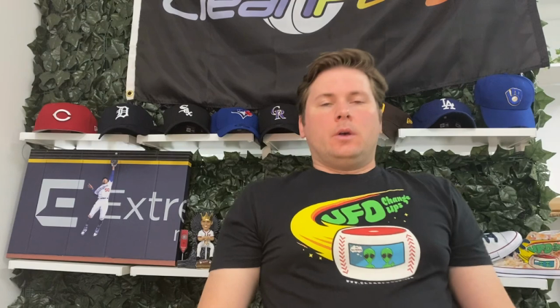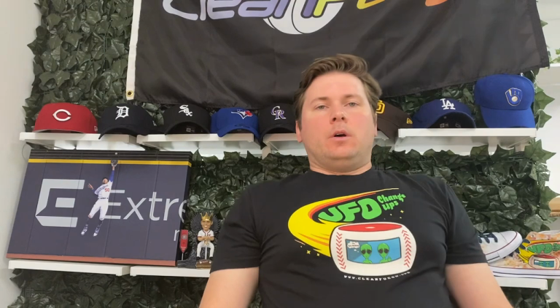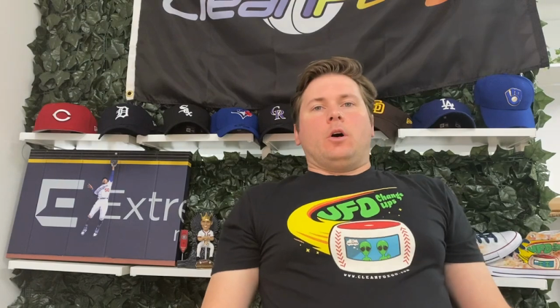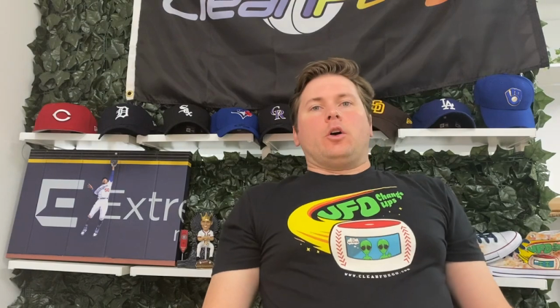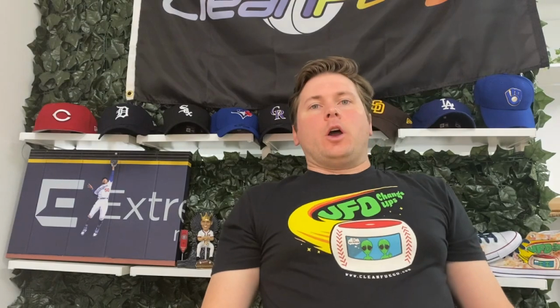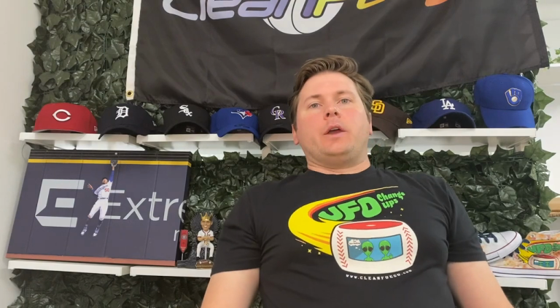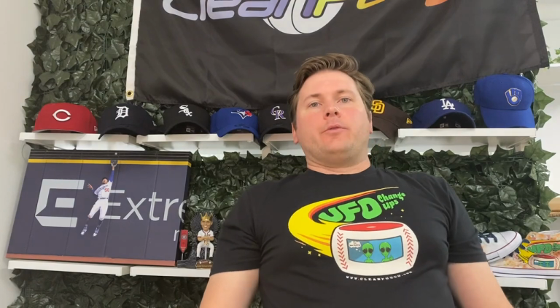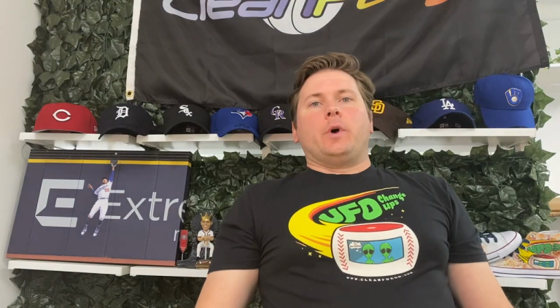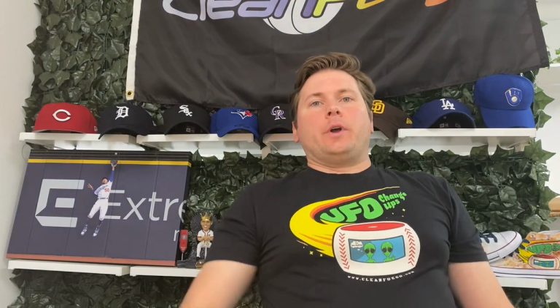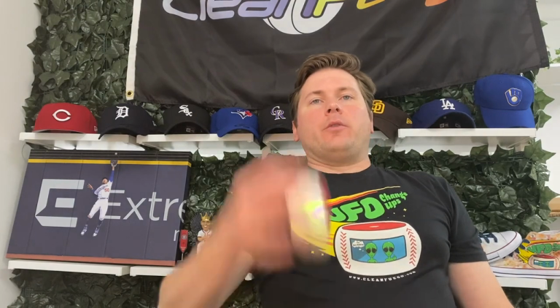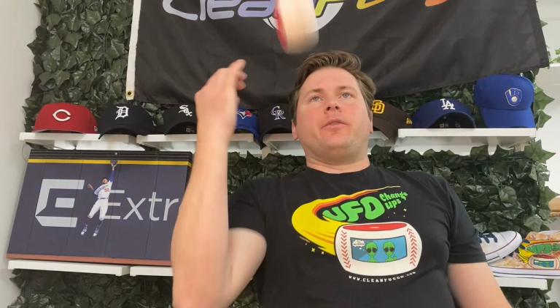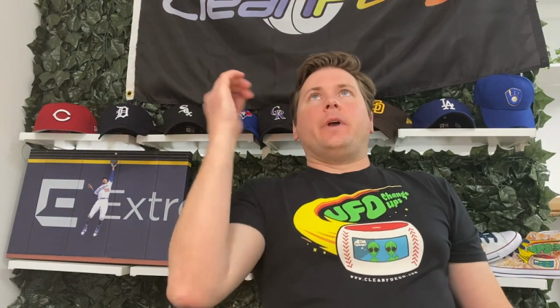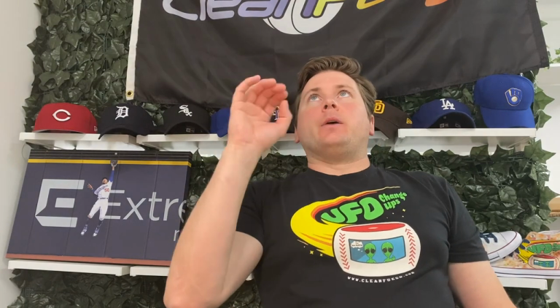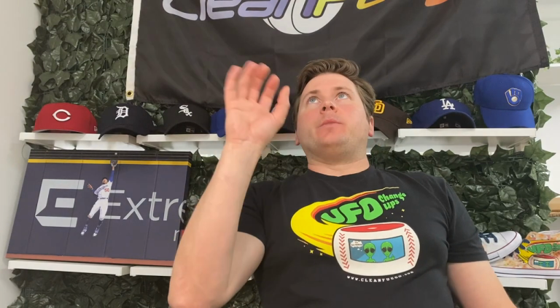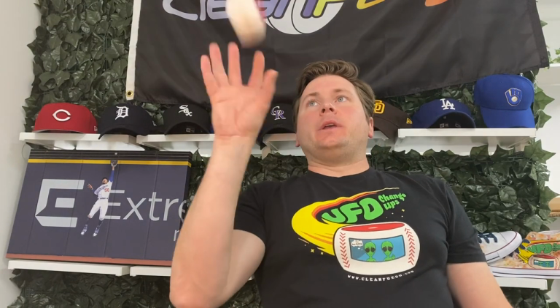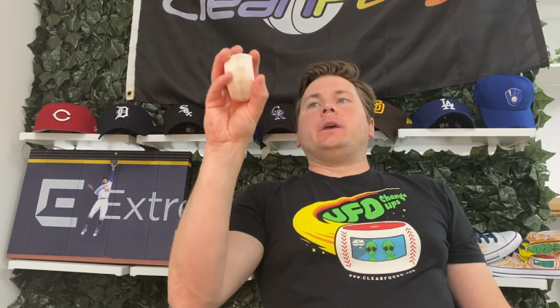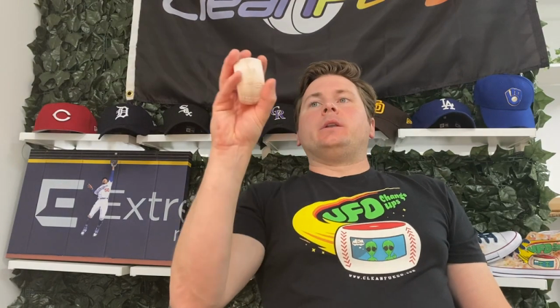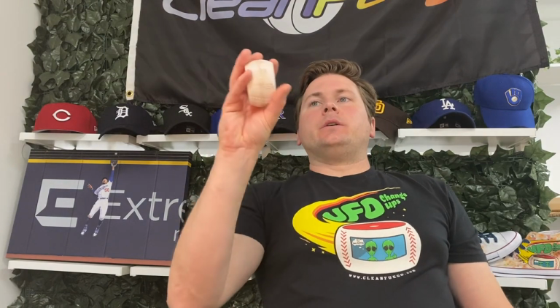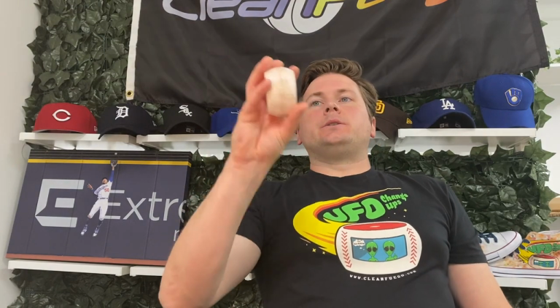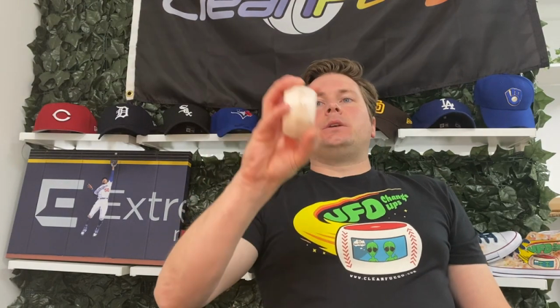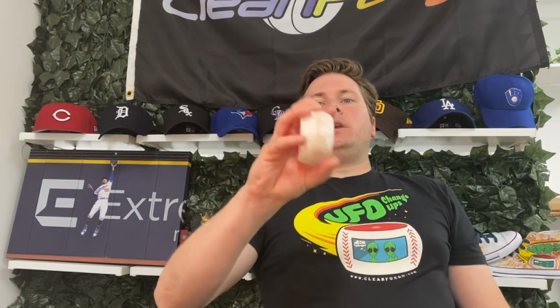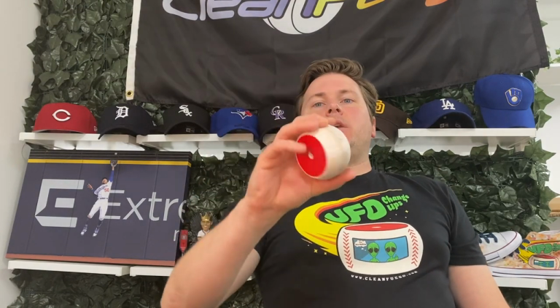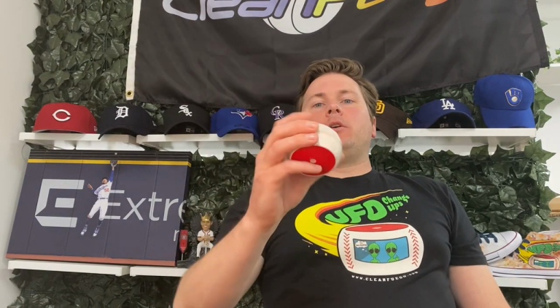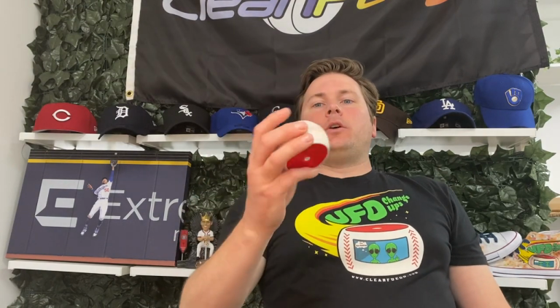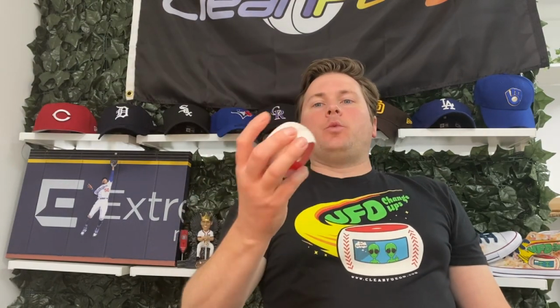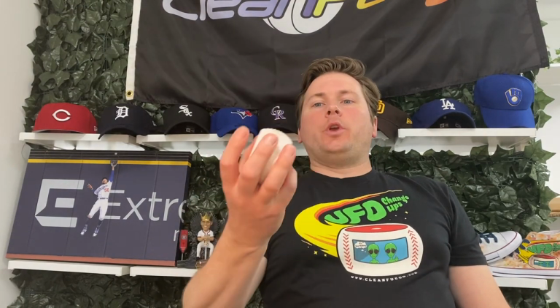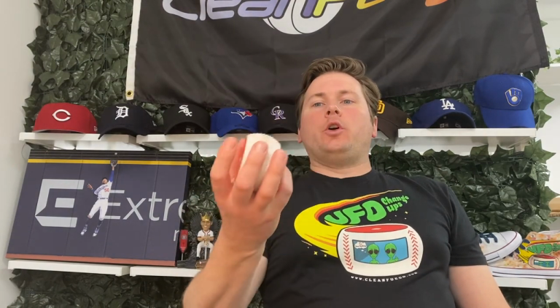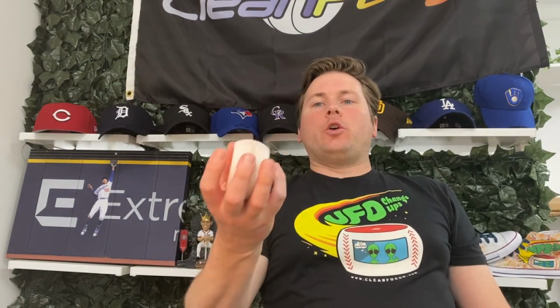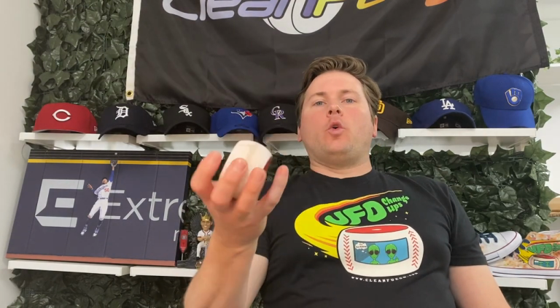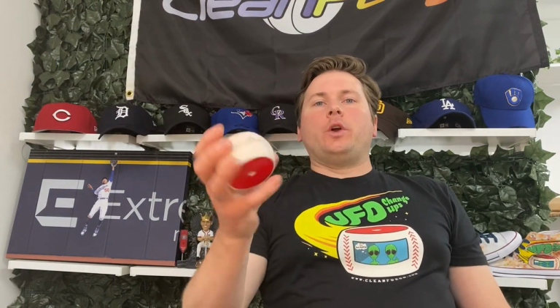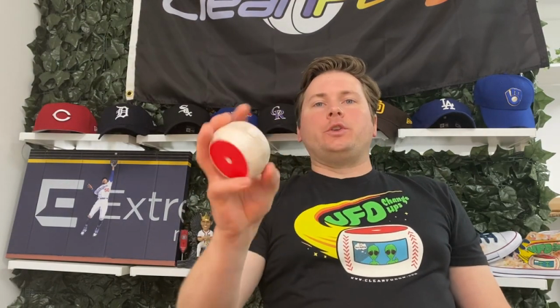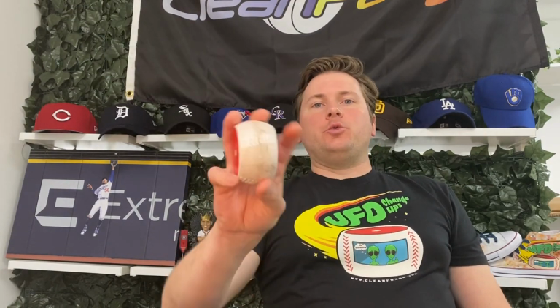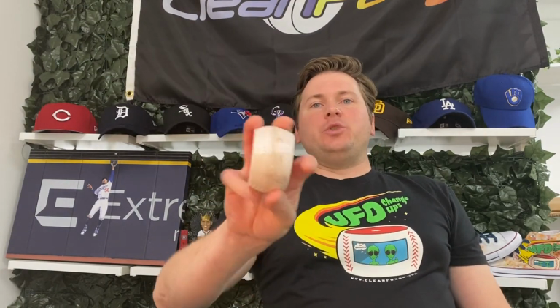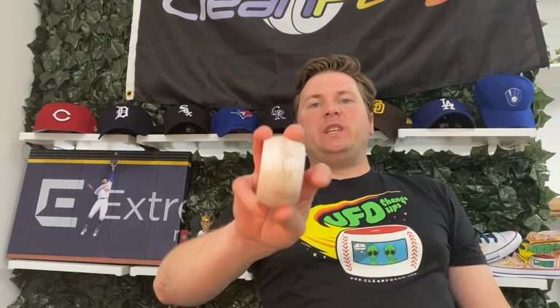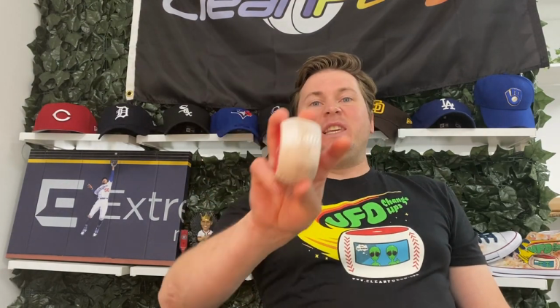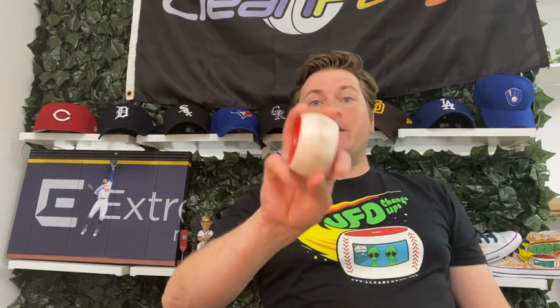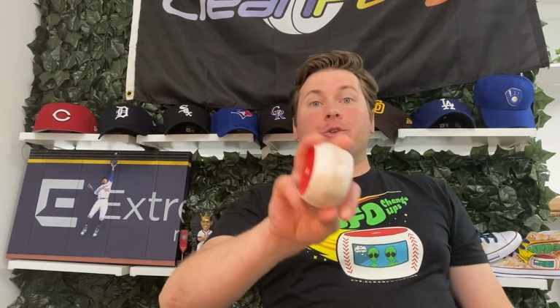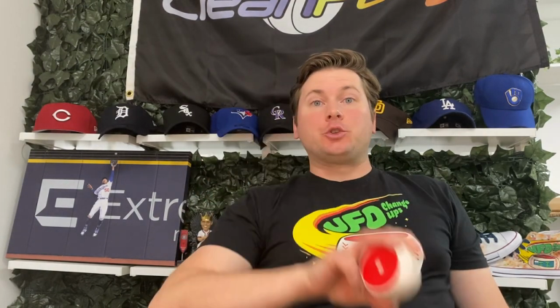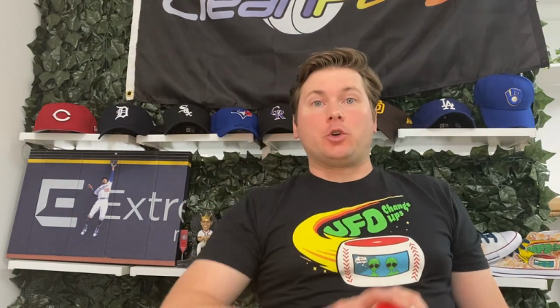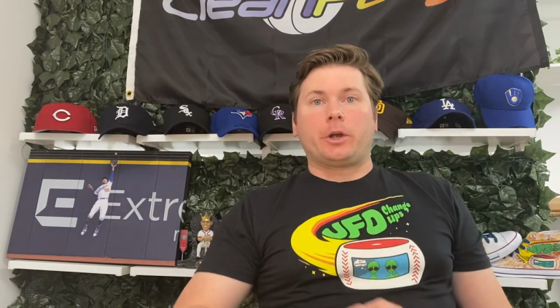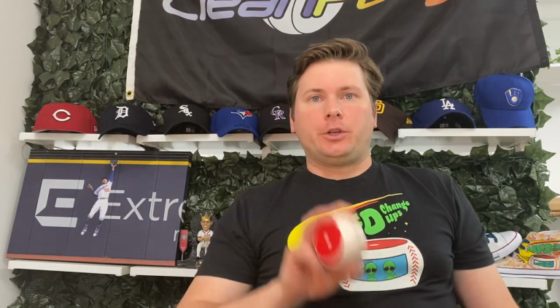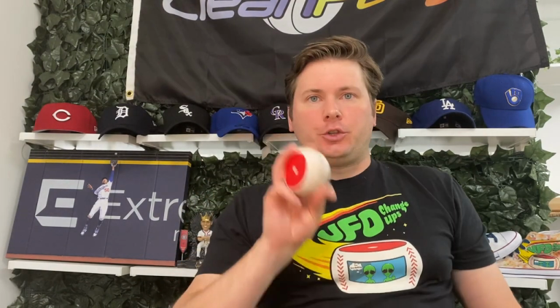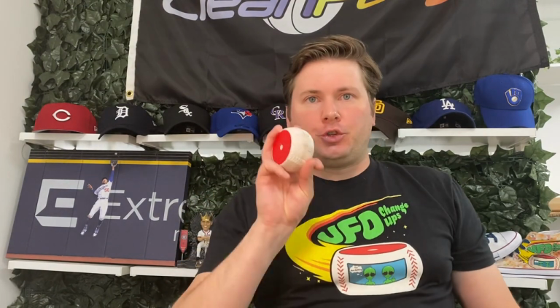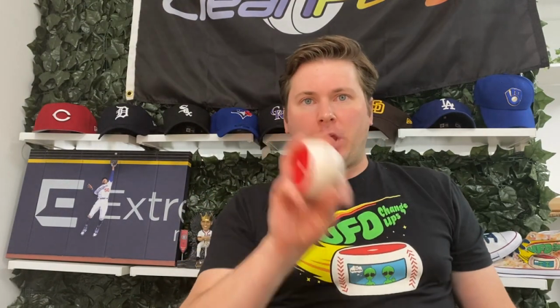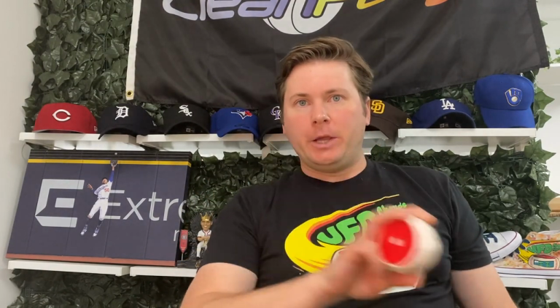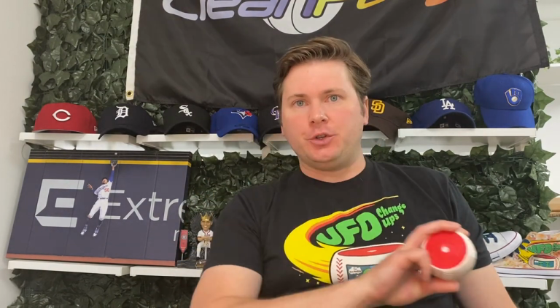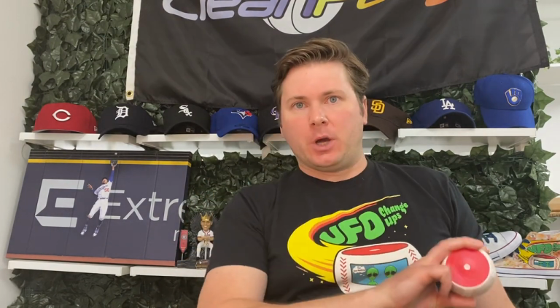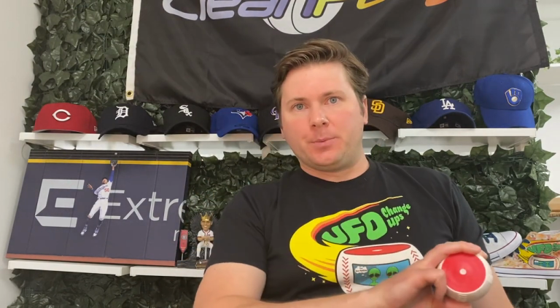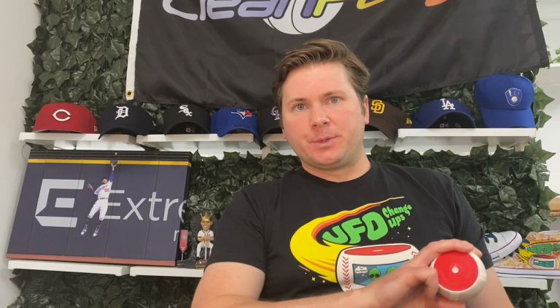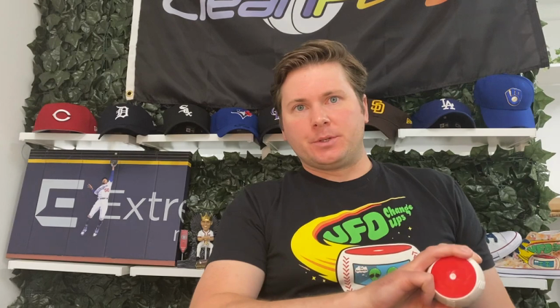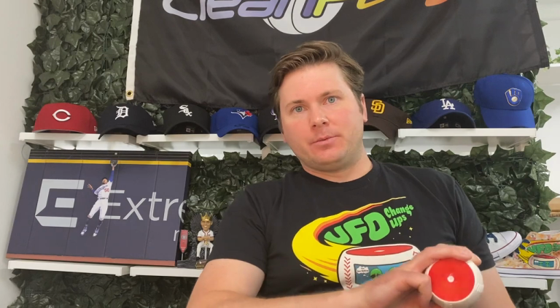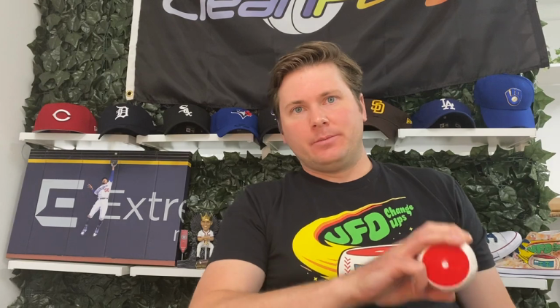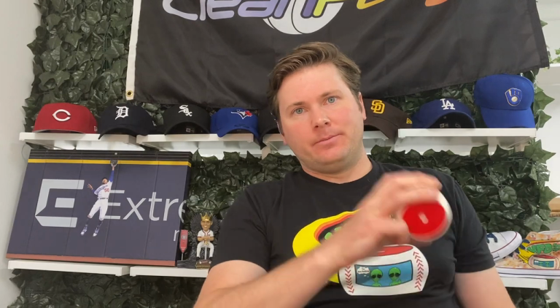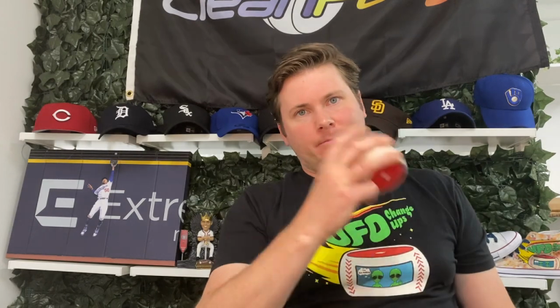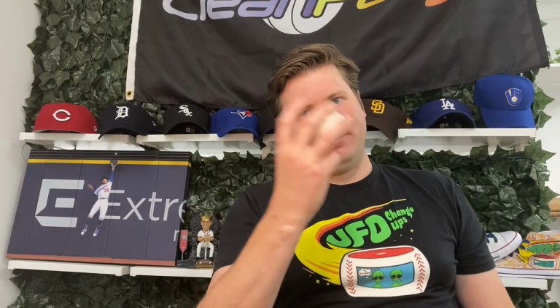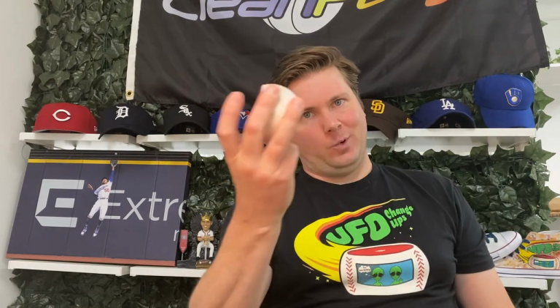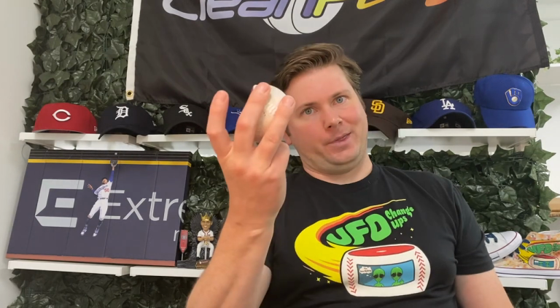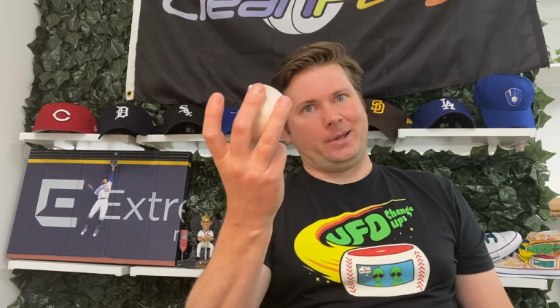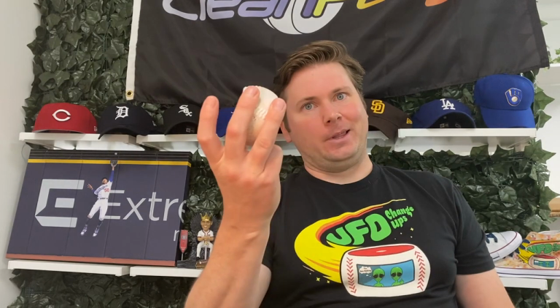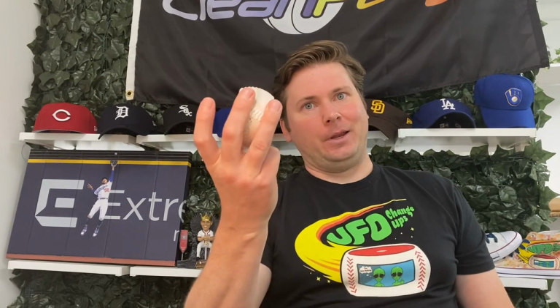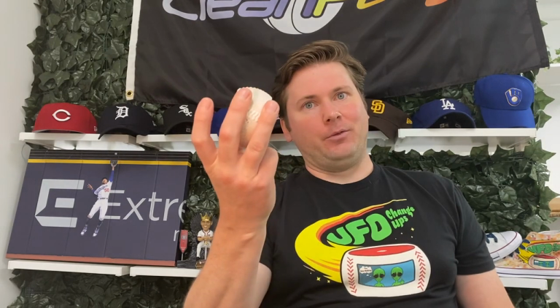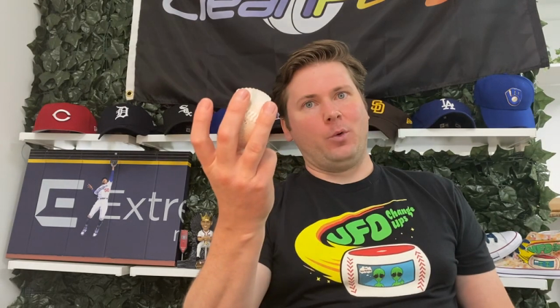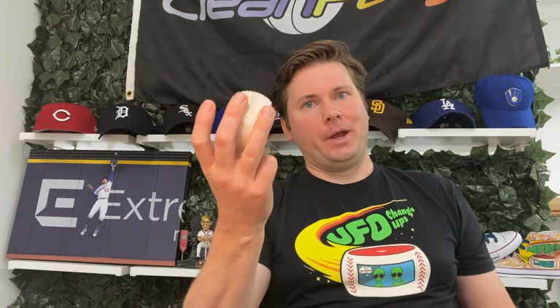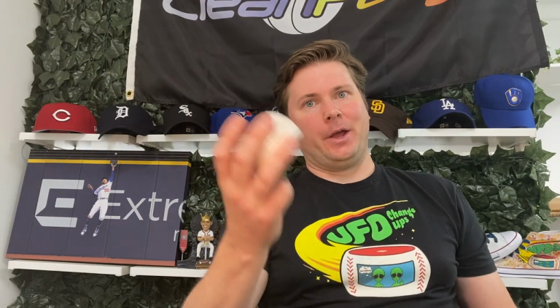All right, Fuego Fam, McGinnis here, and we are going to deconstruct change-ups with a clean Fuego.